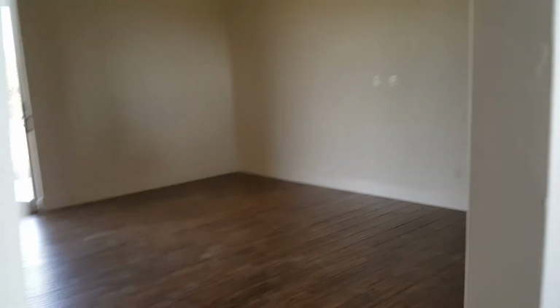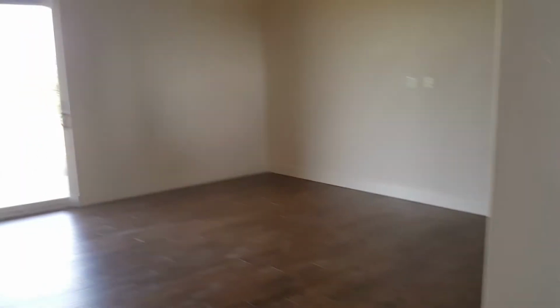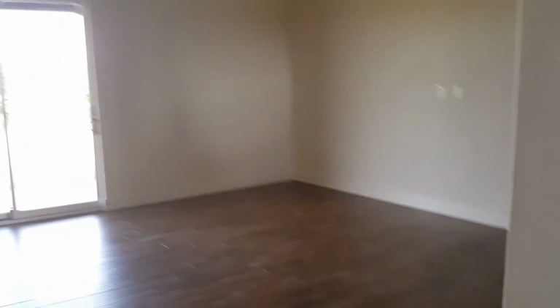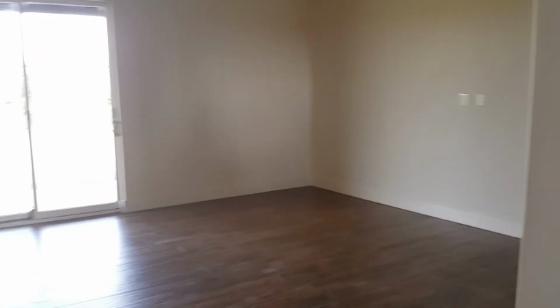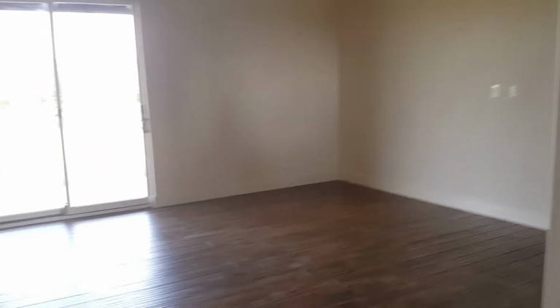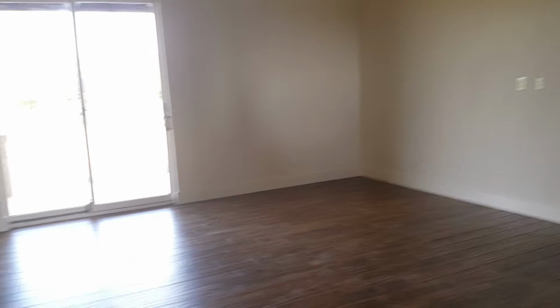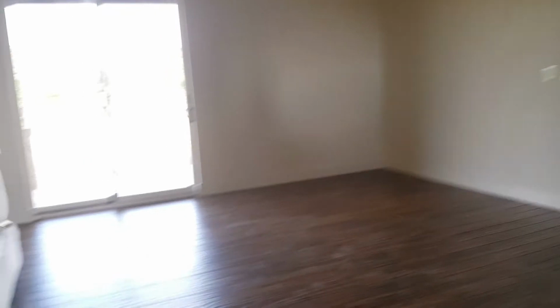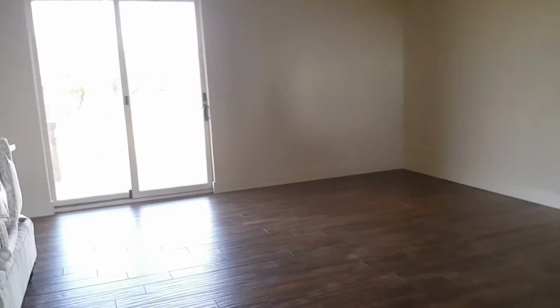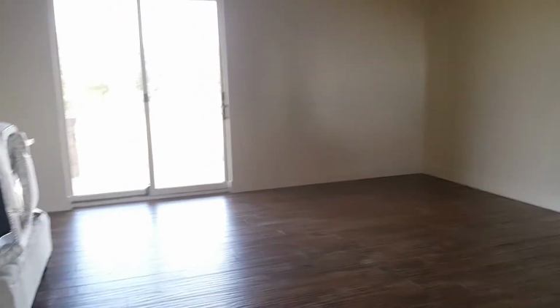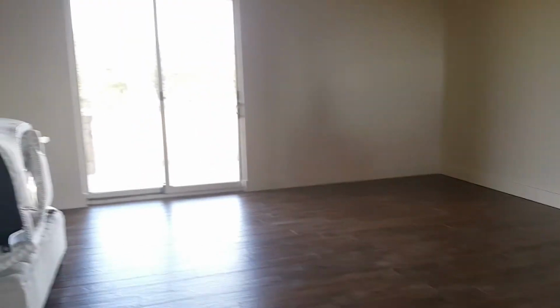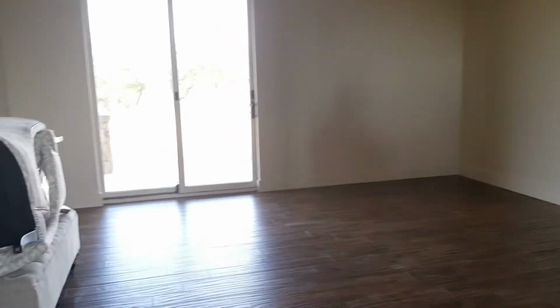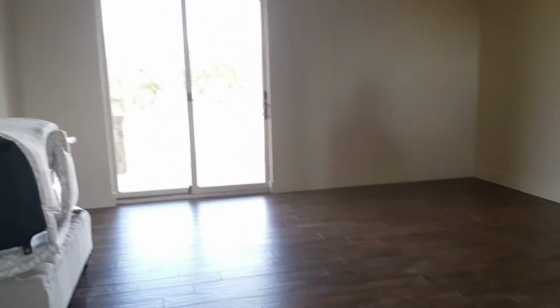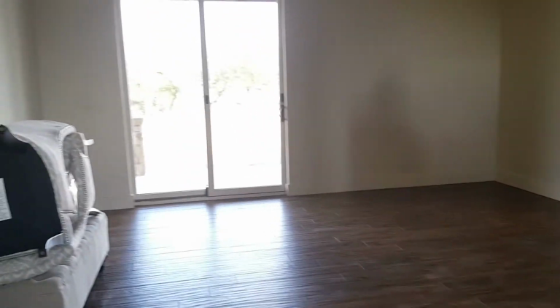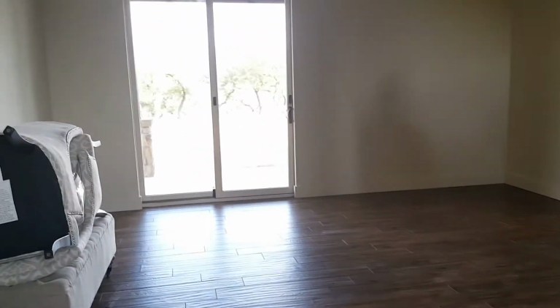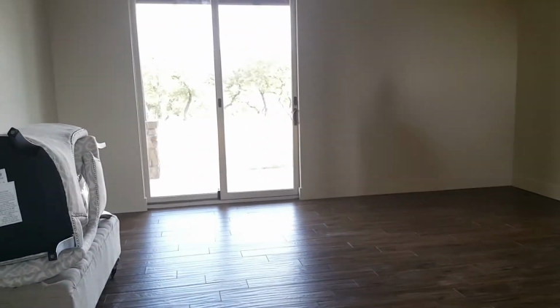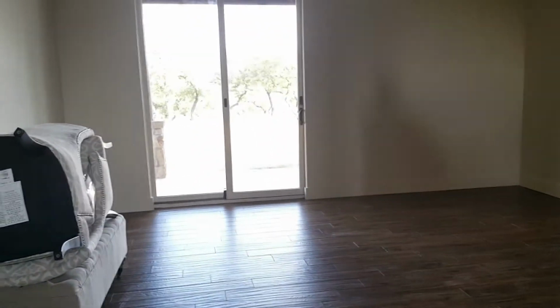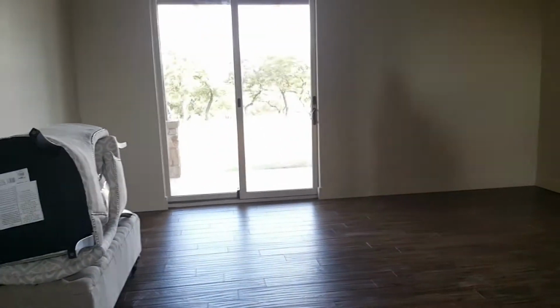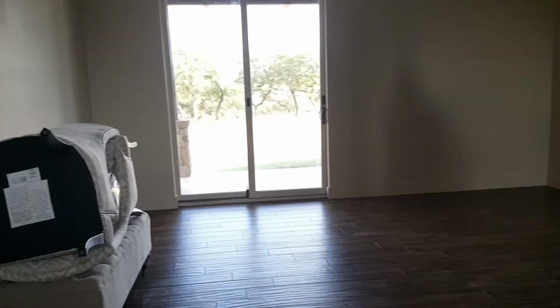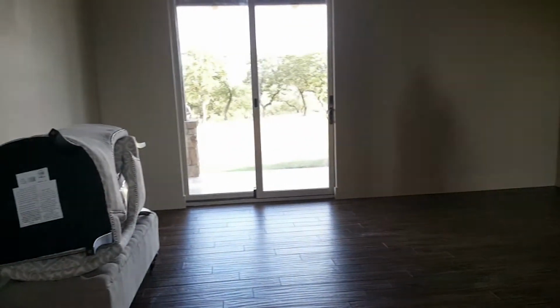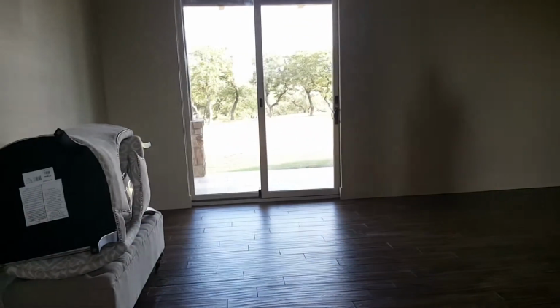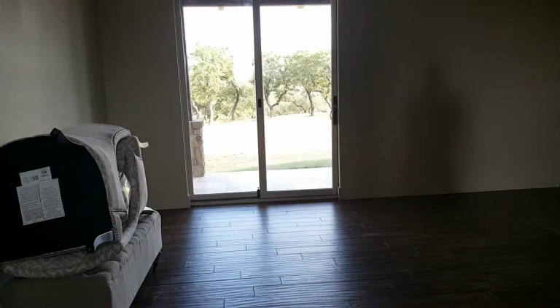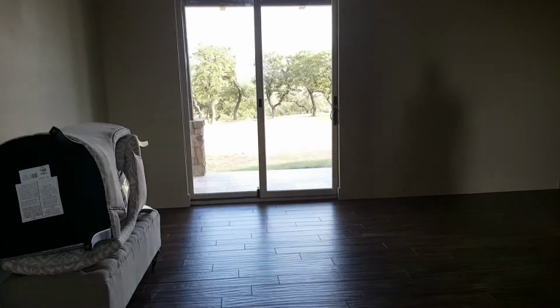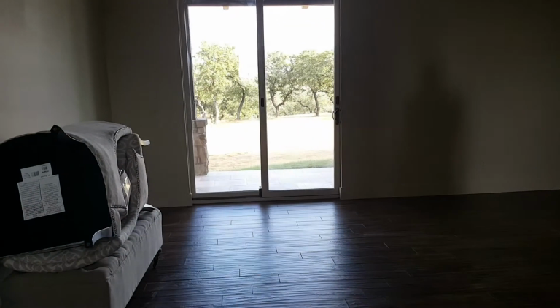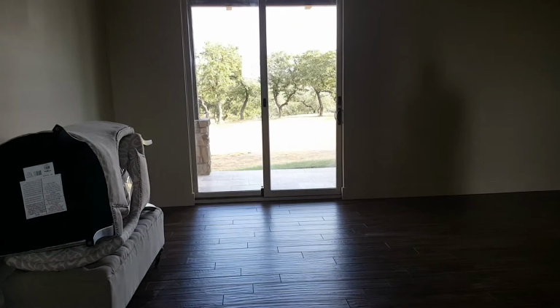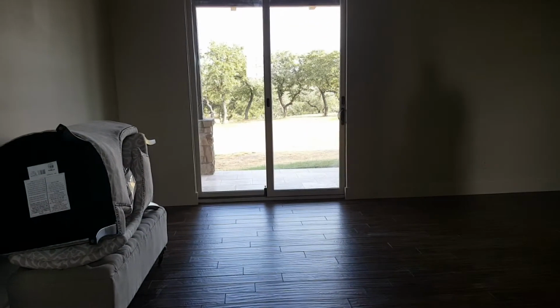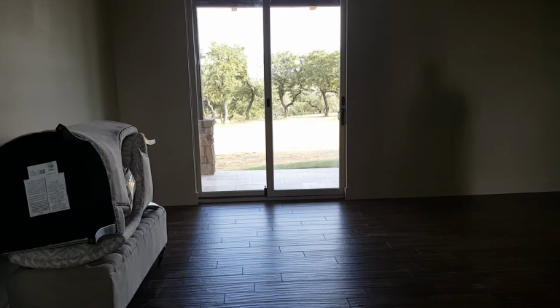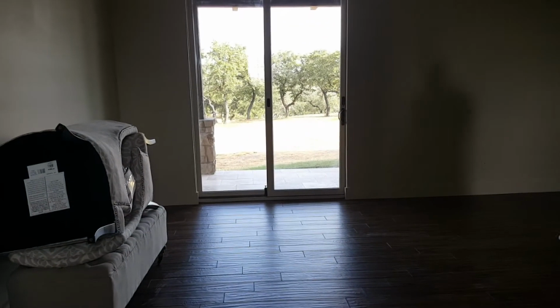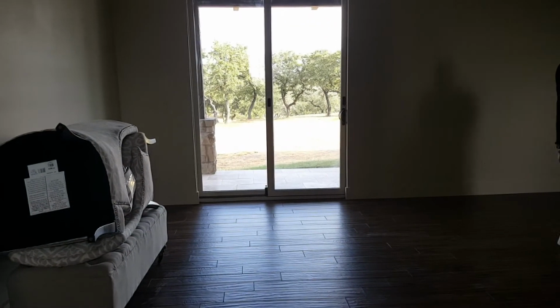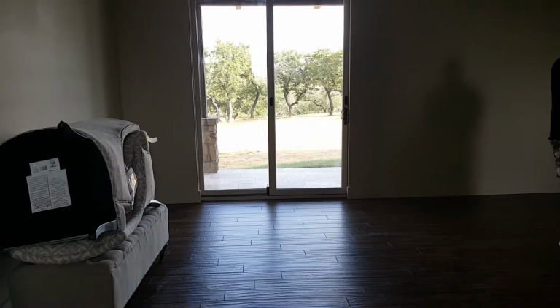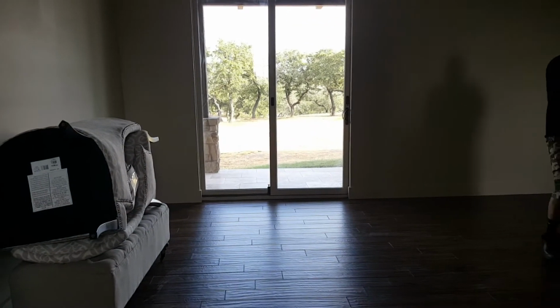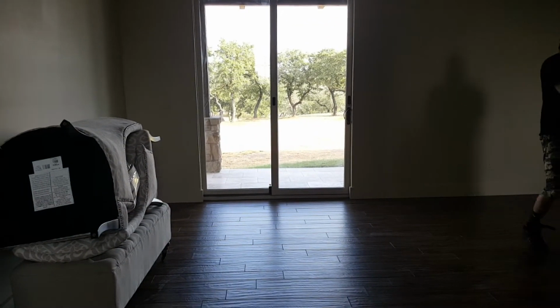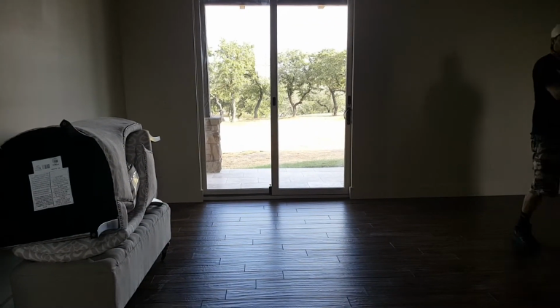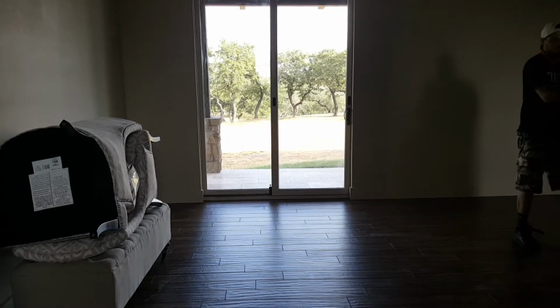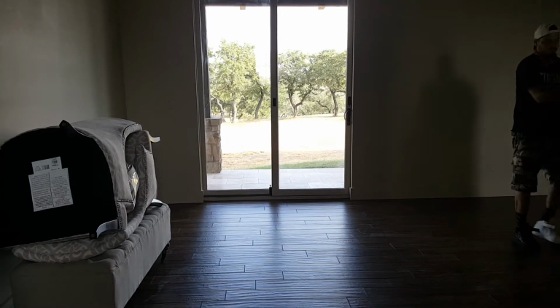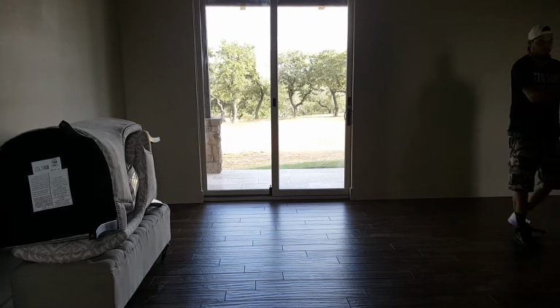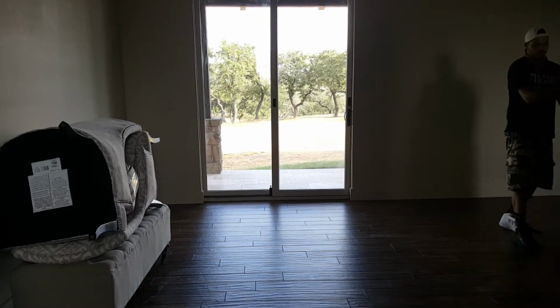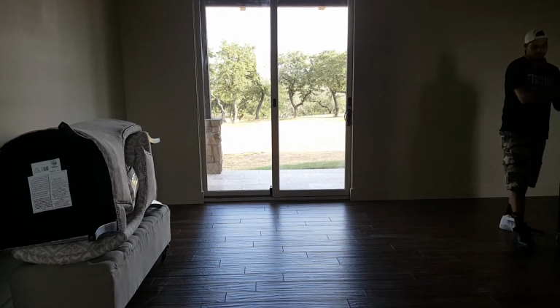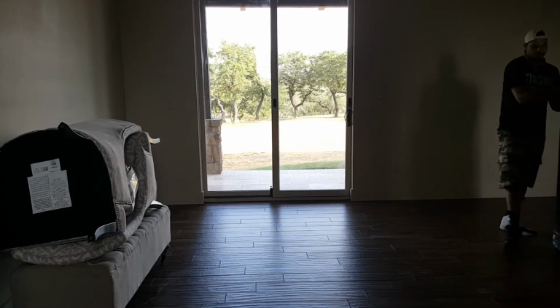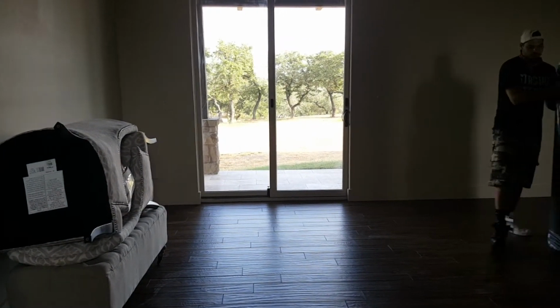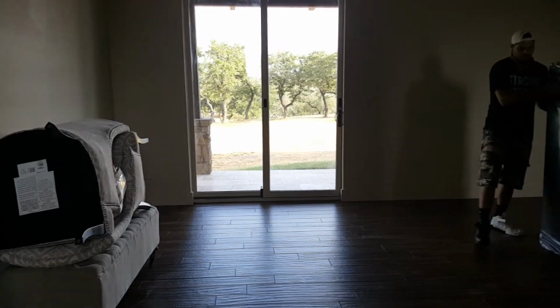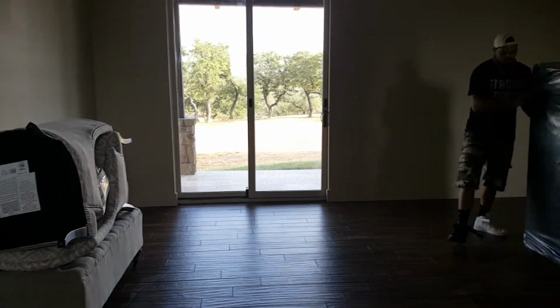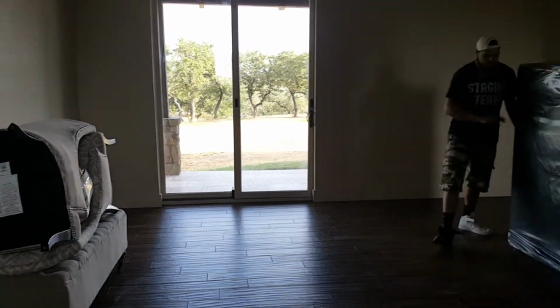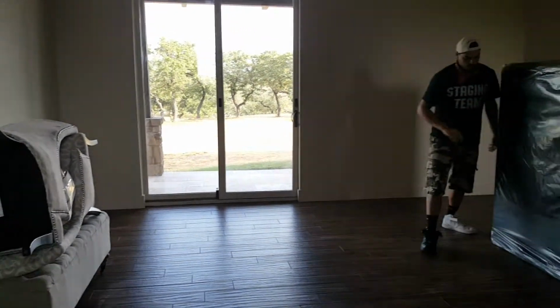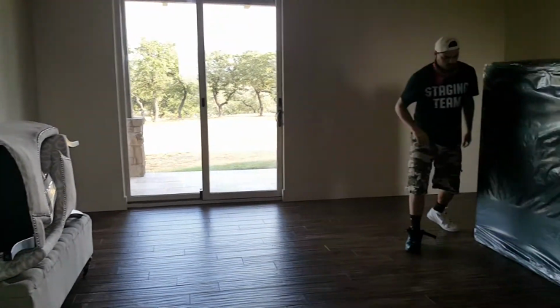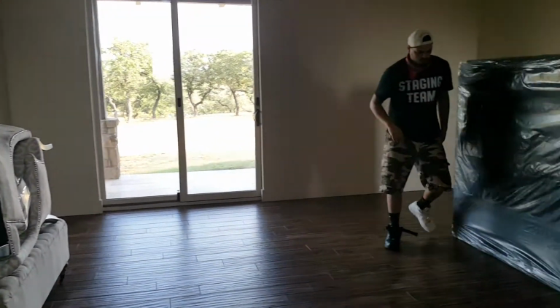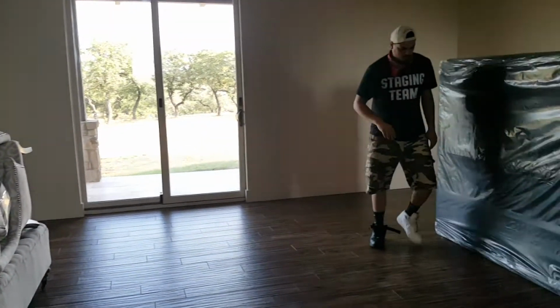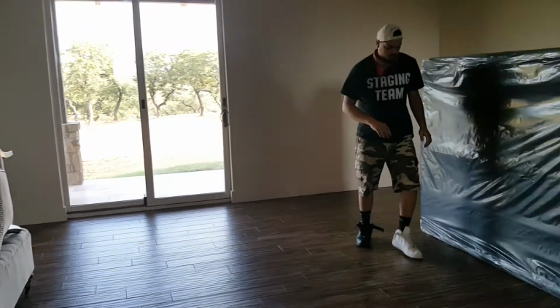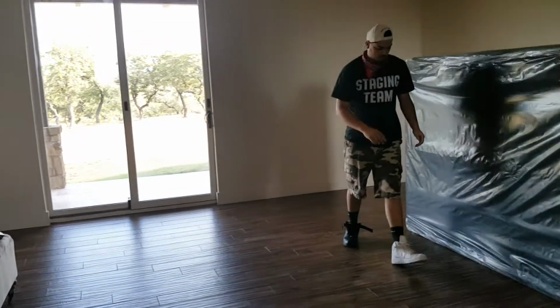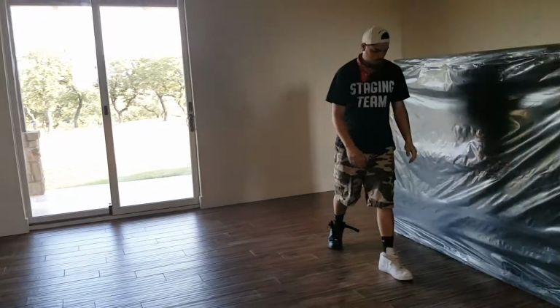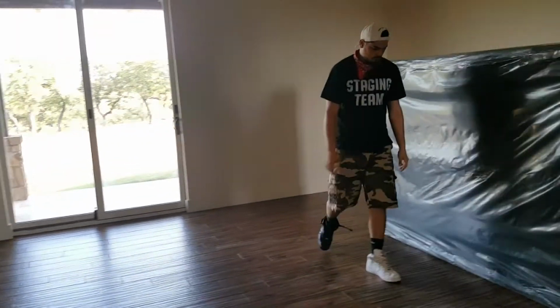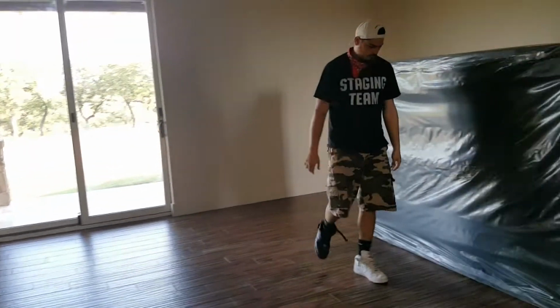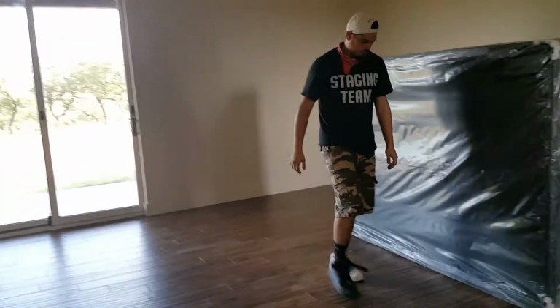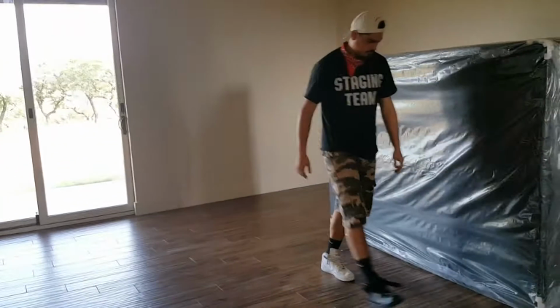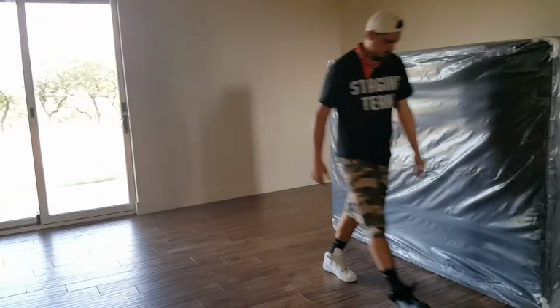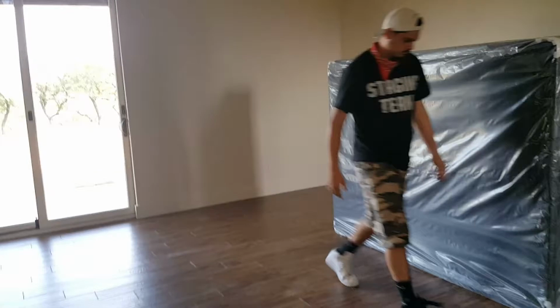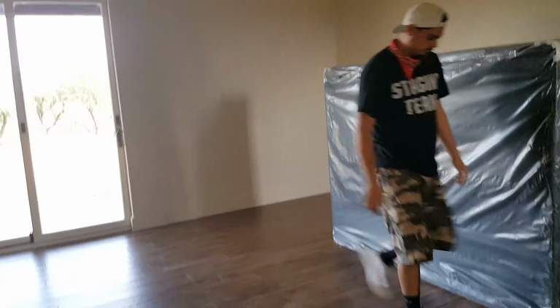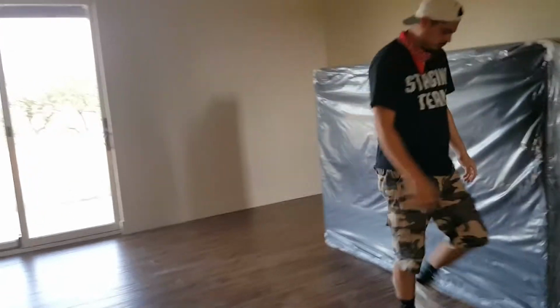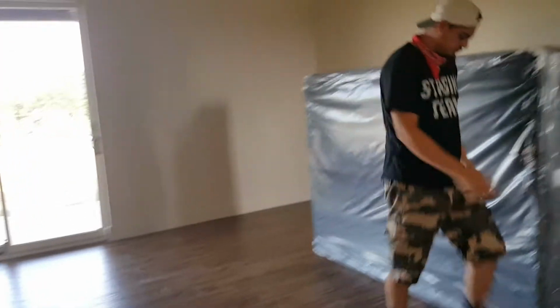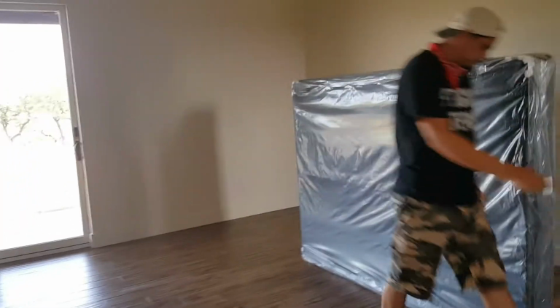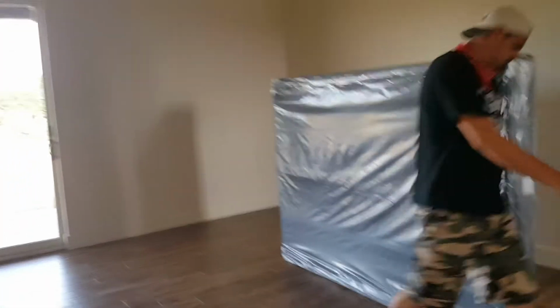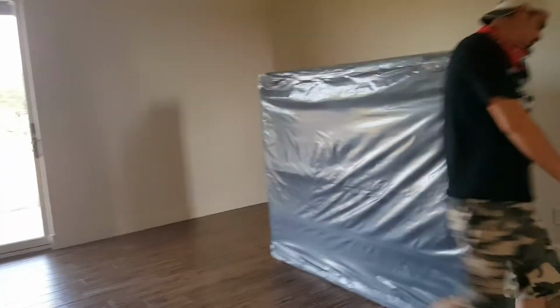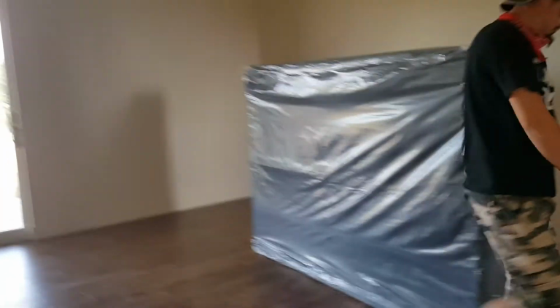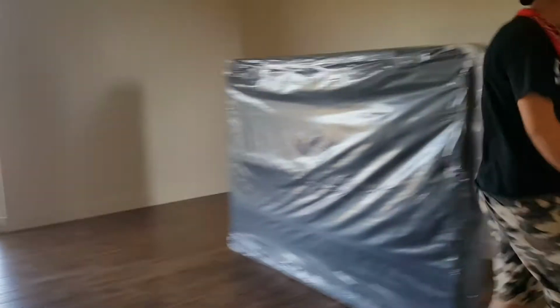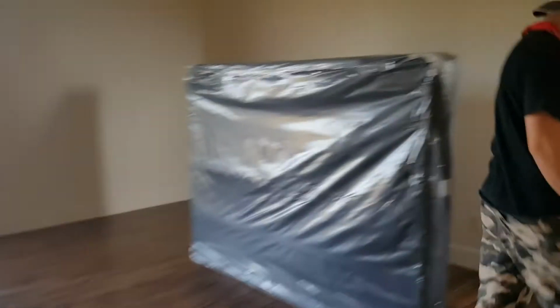This is the master — another pretty view. Joey's bringing our mattresses in.